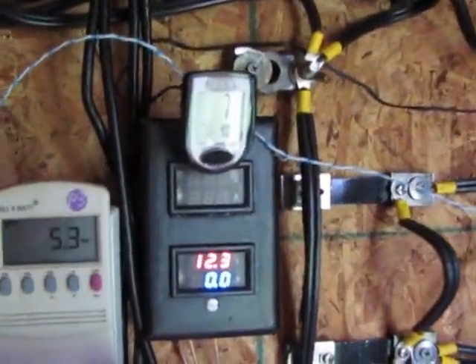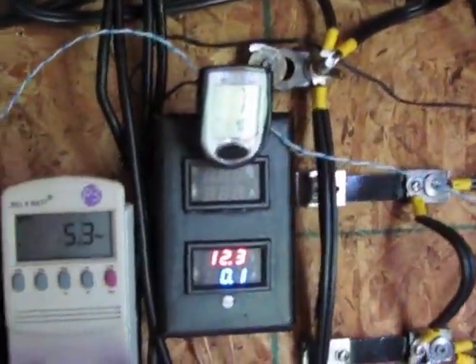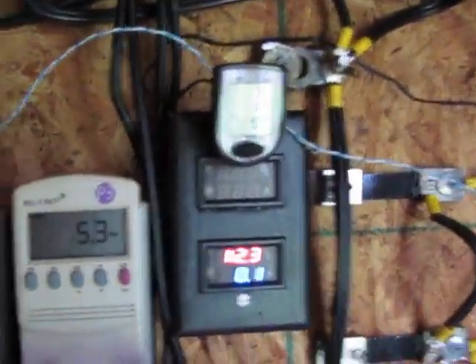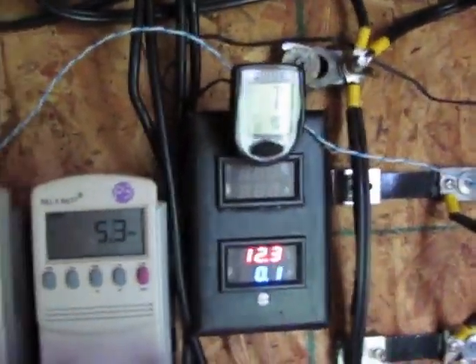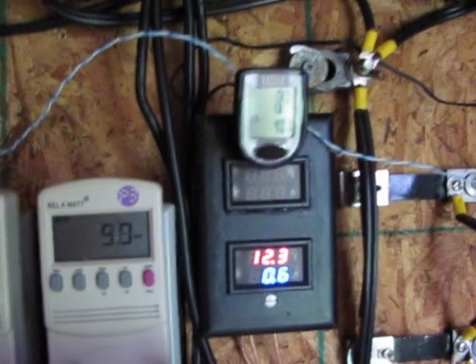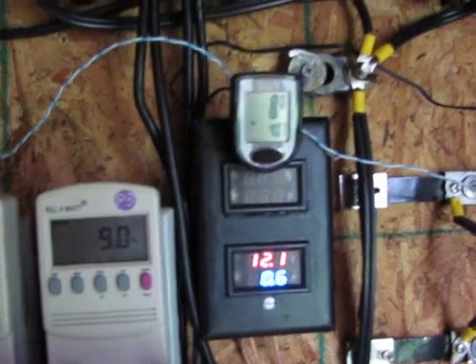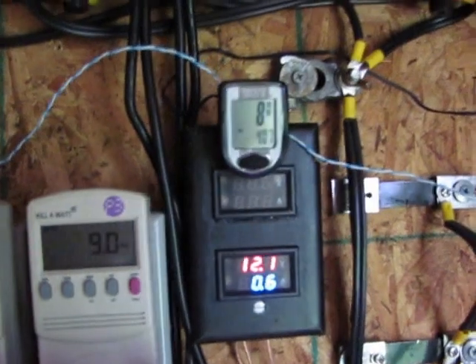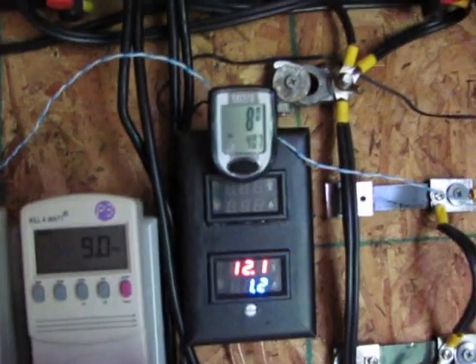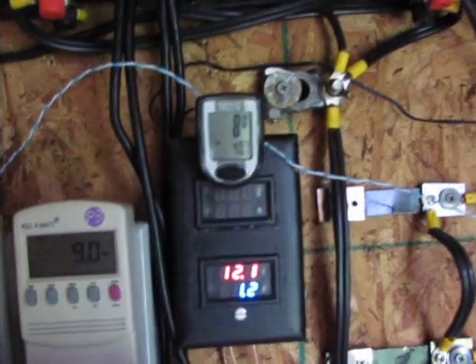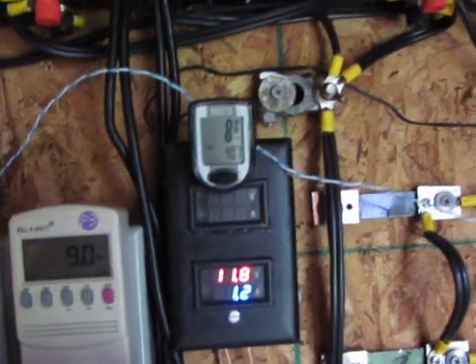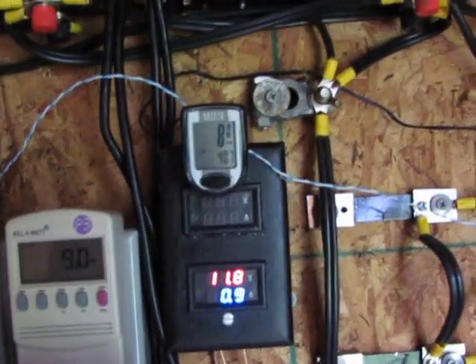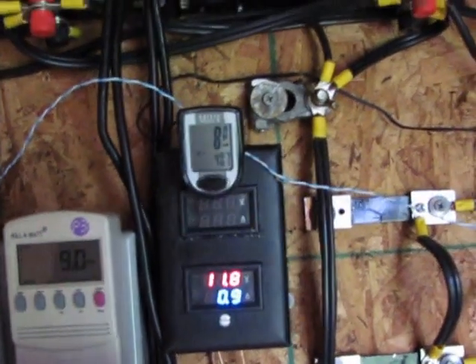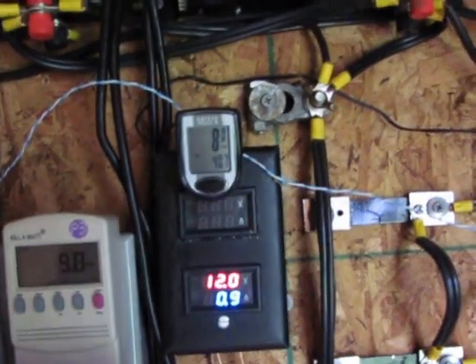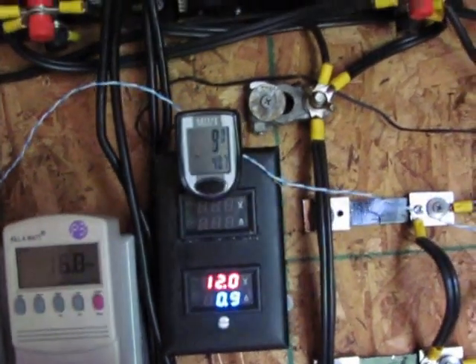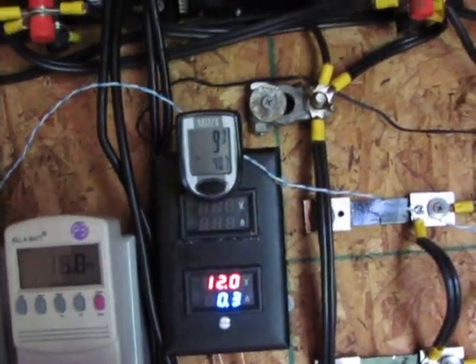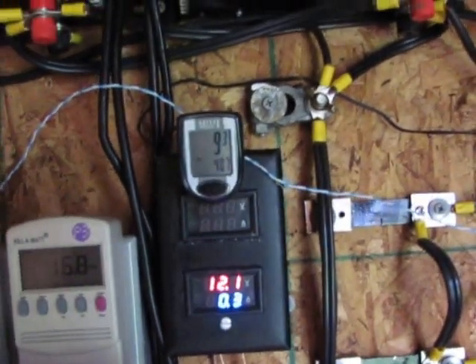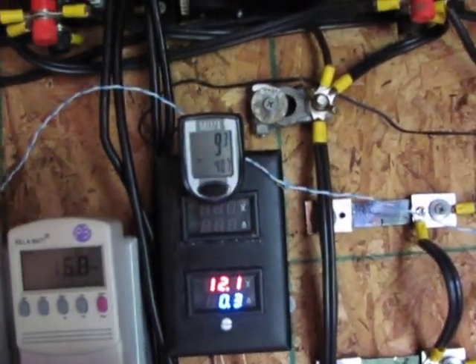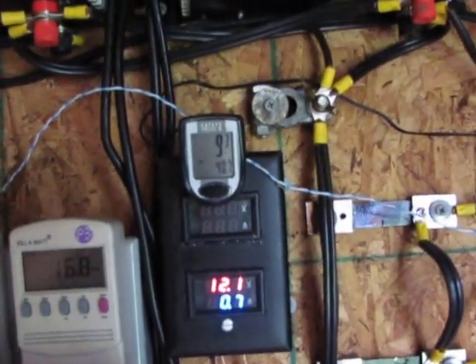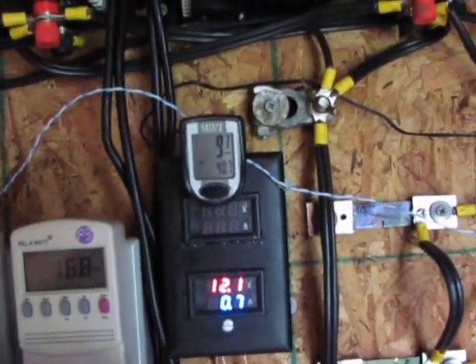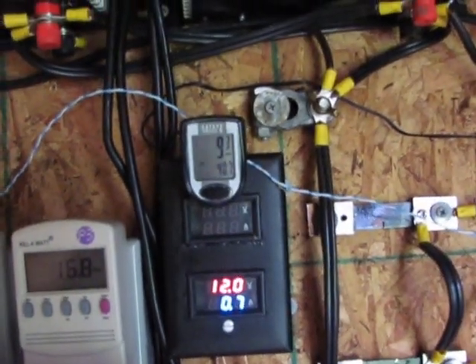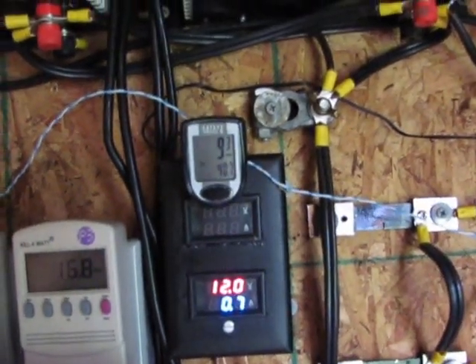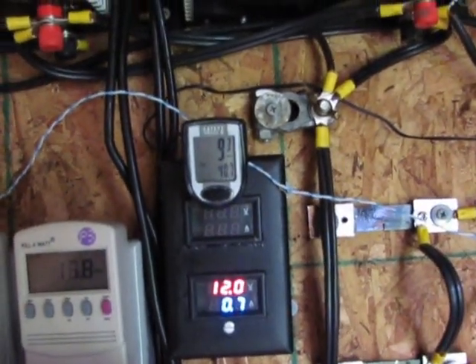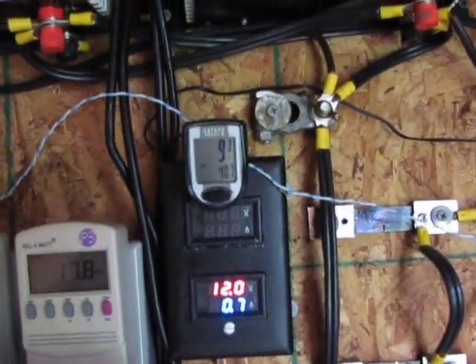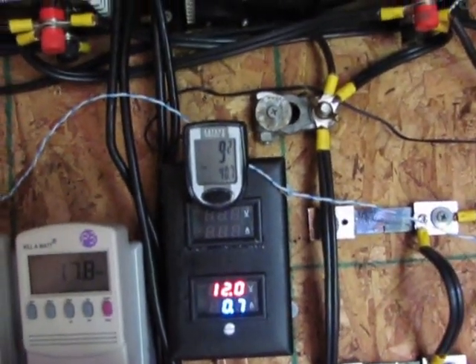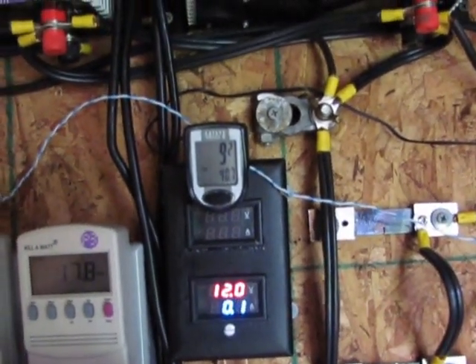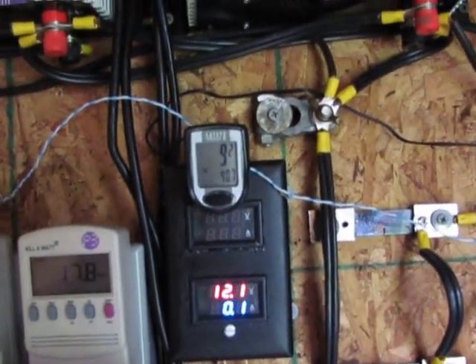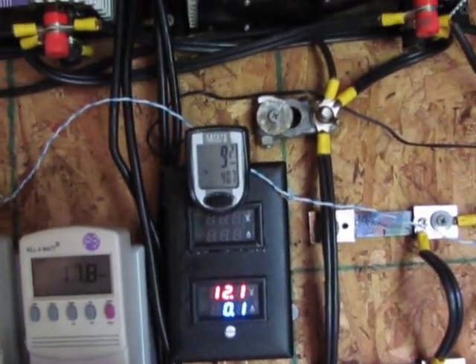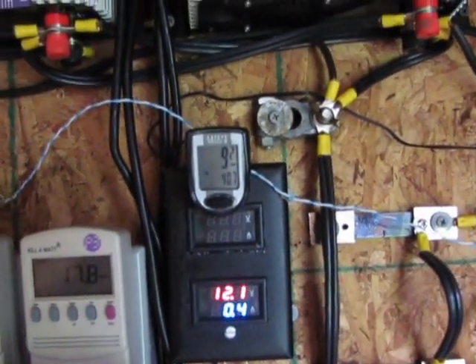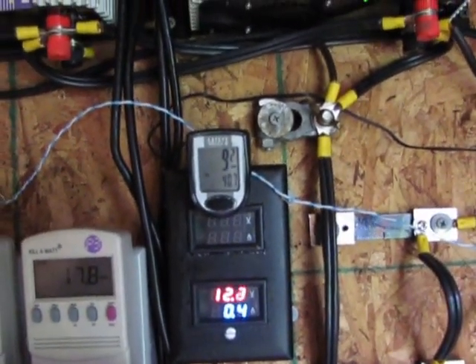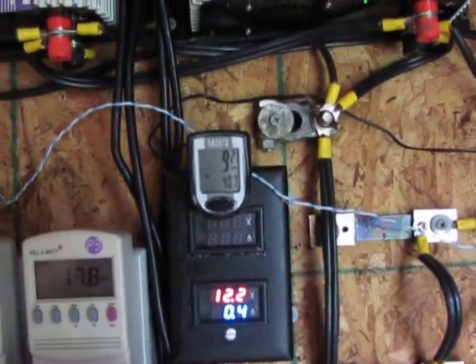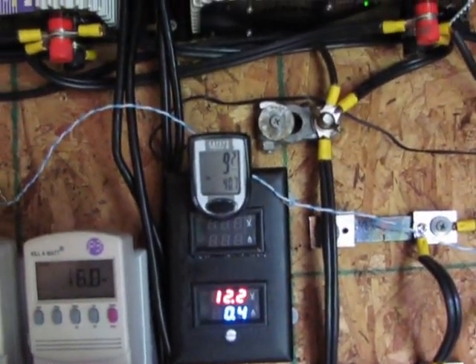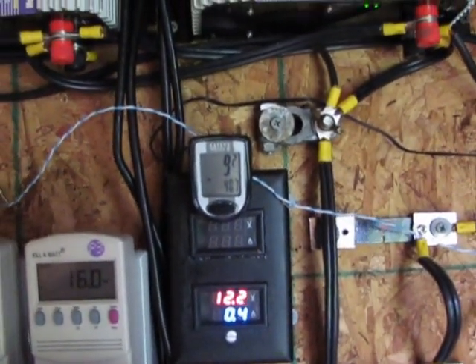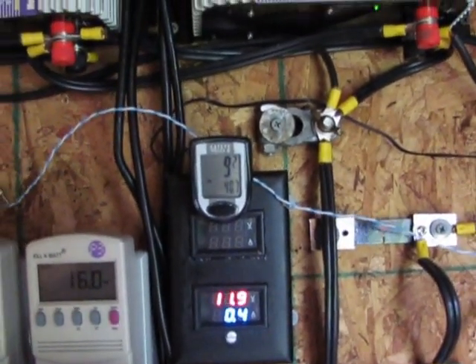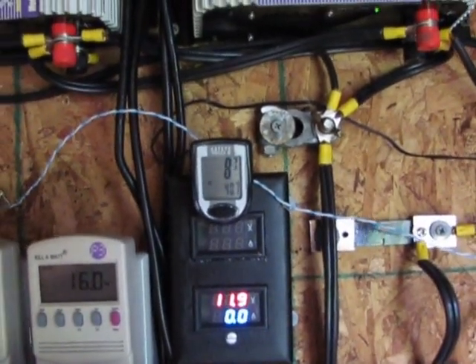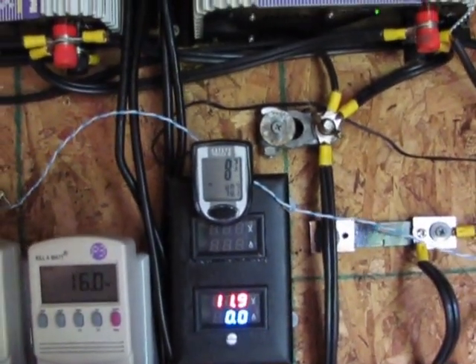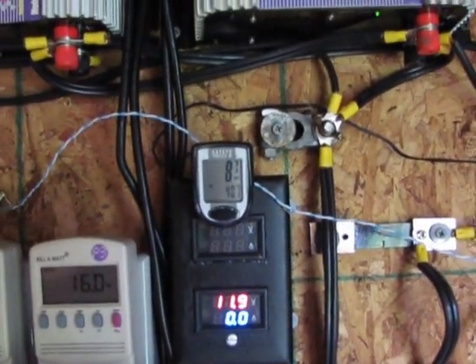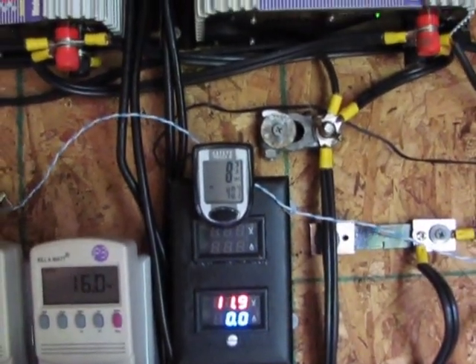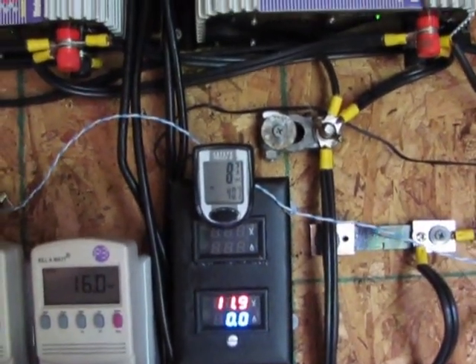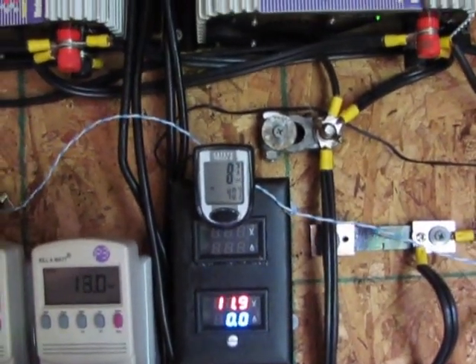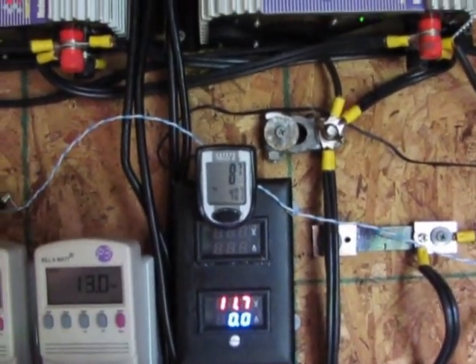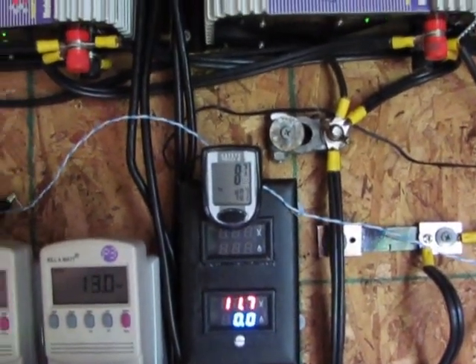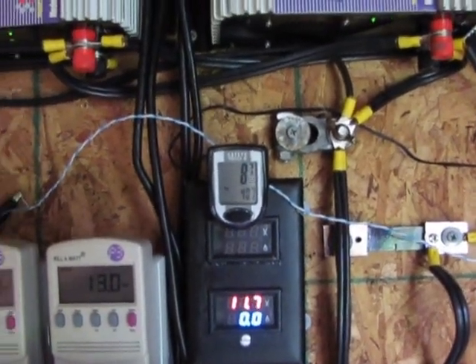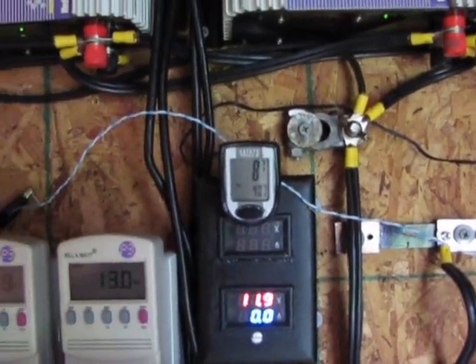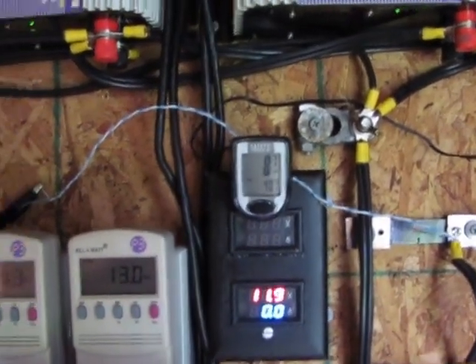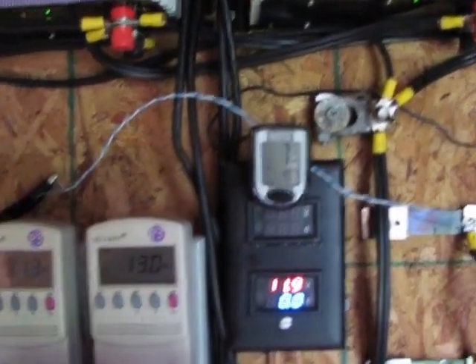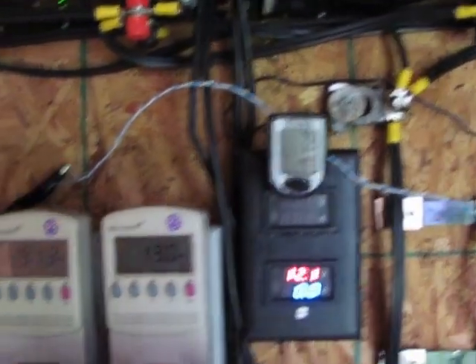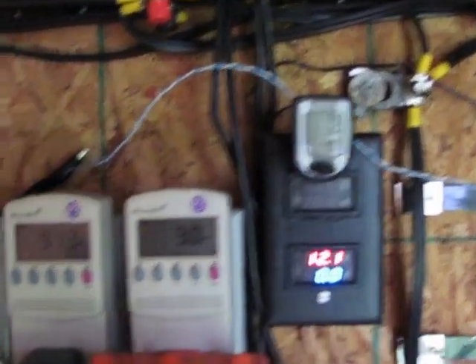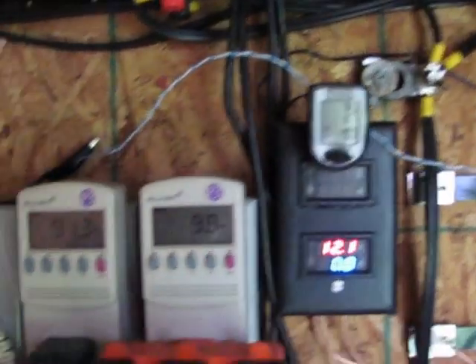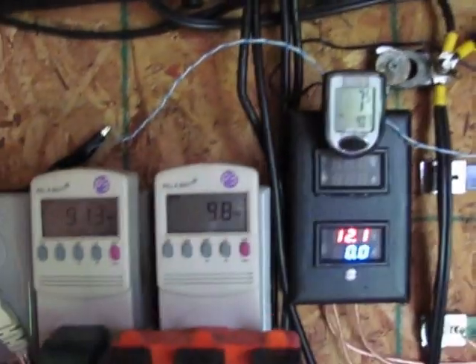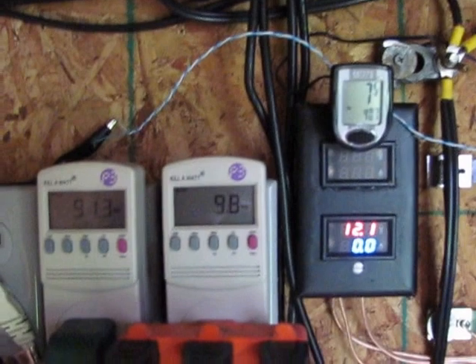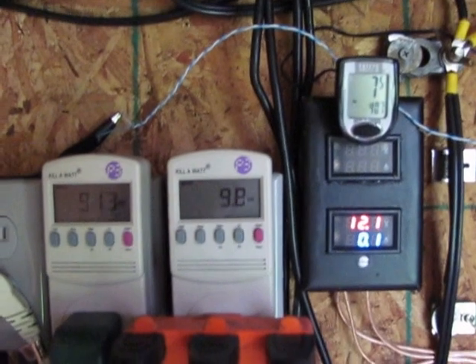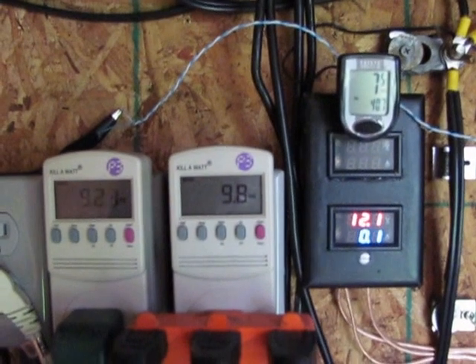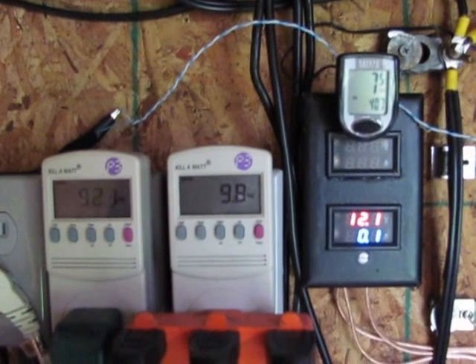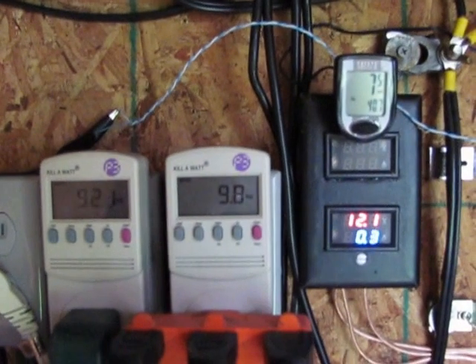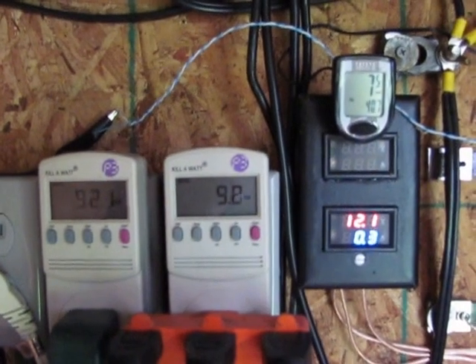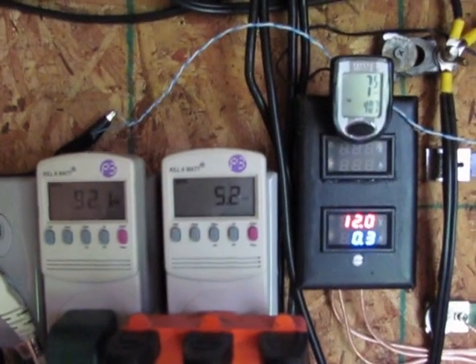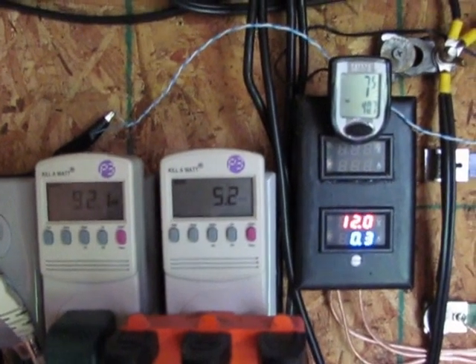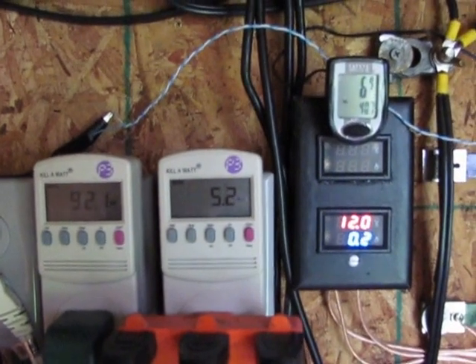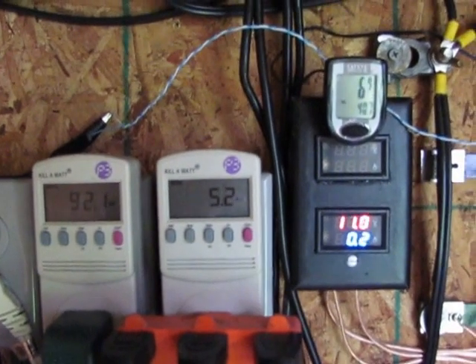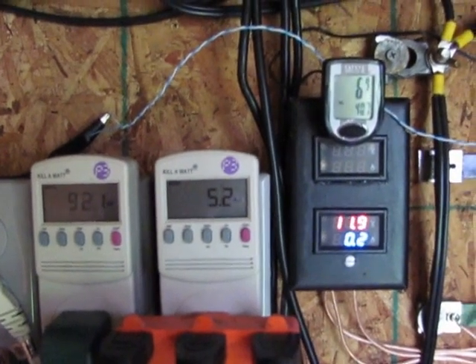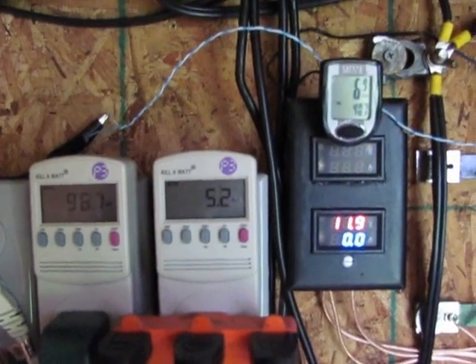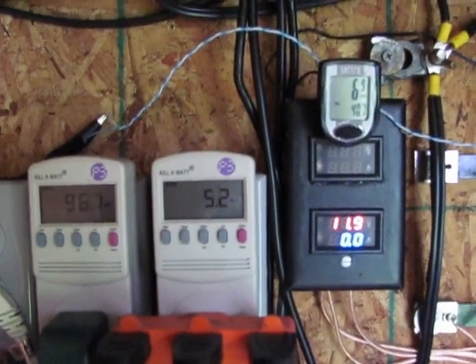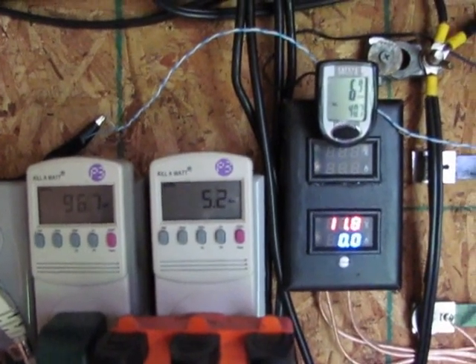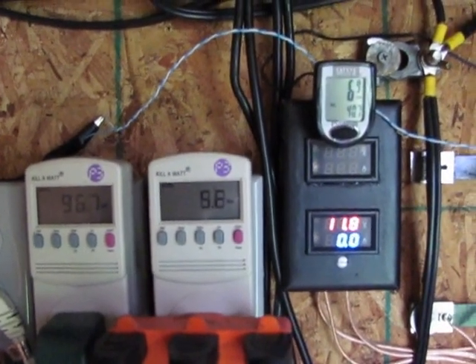Wind speed reading shows nine, eight, nine — making a little bit of power.